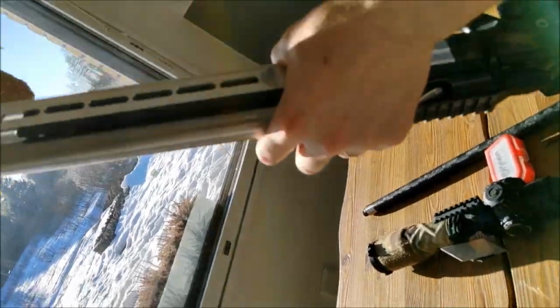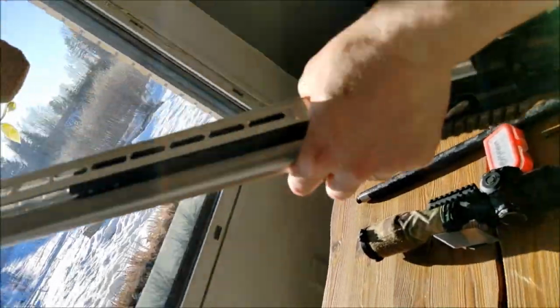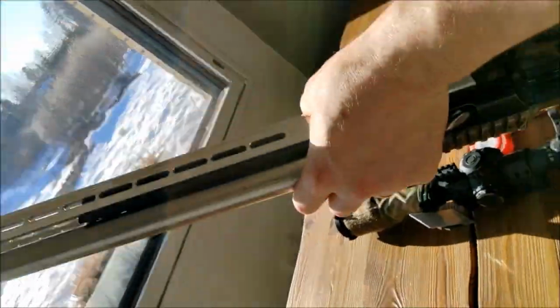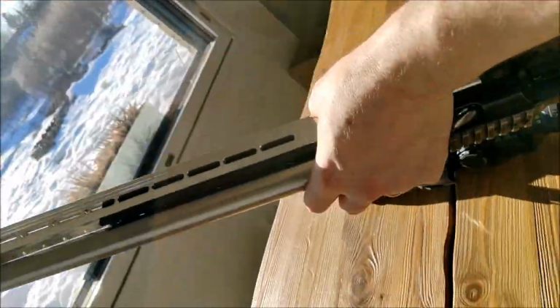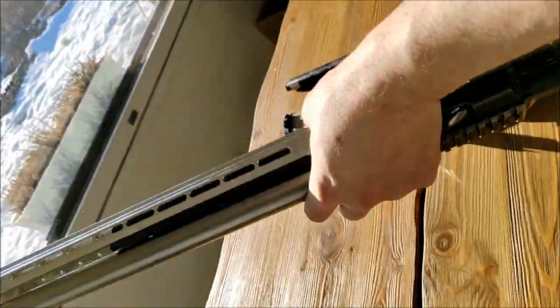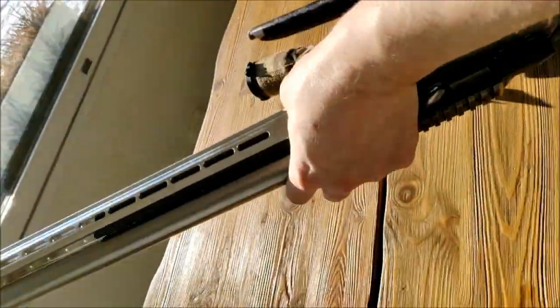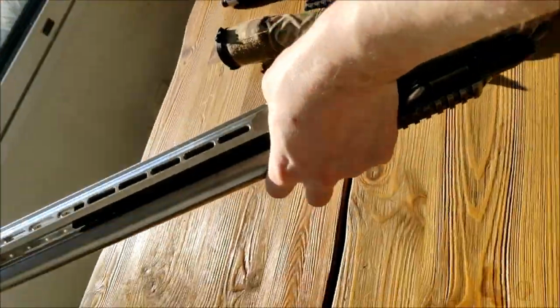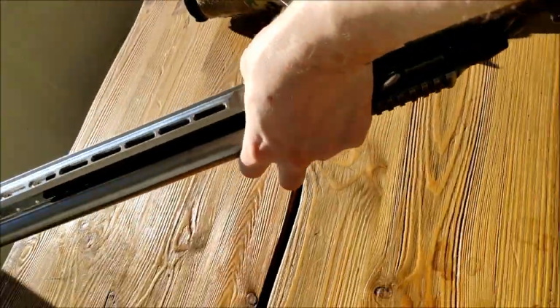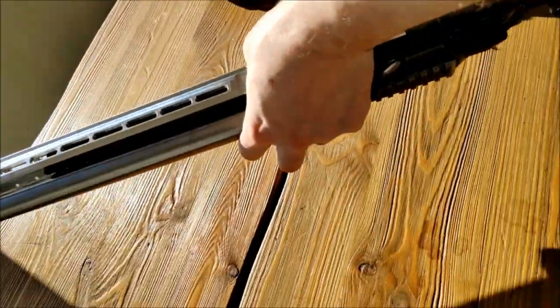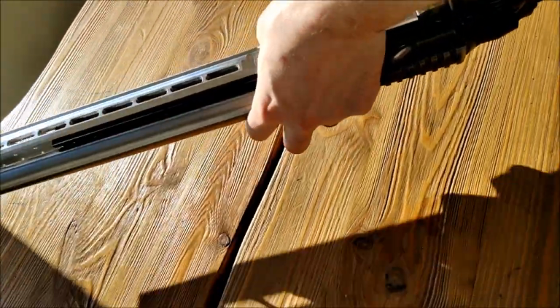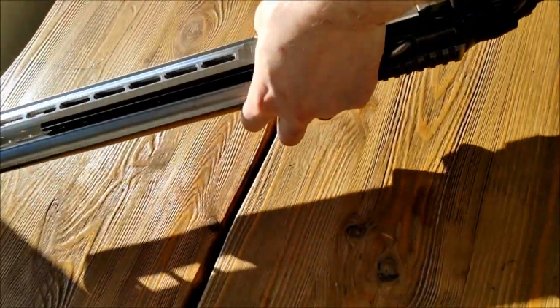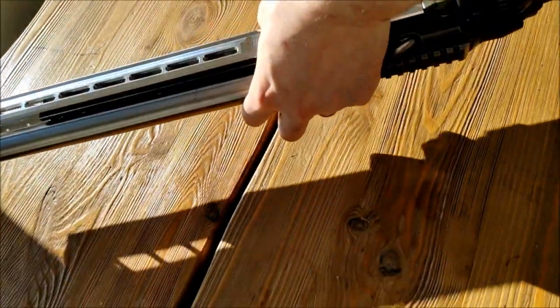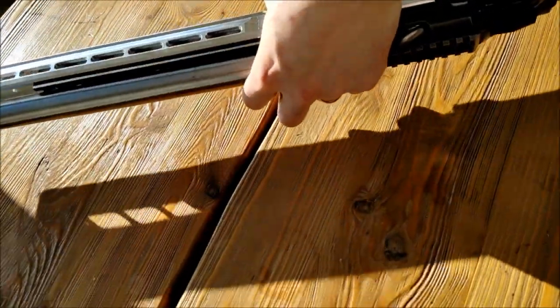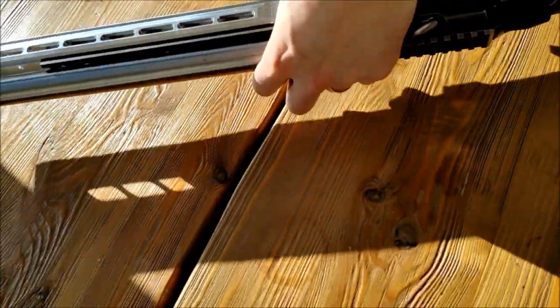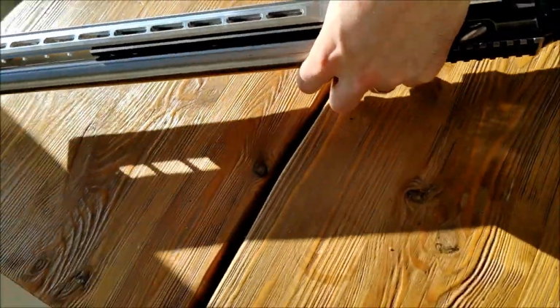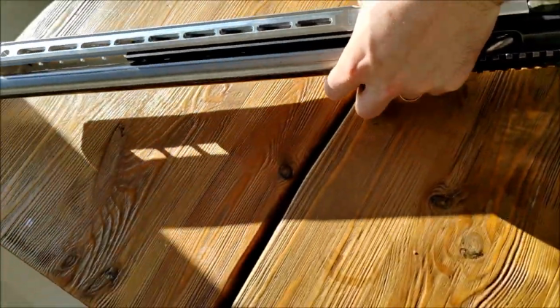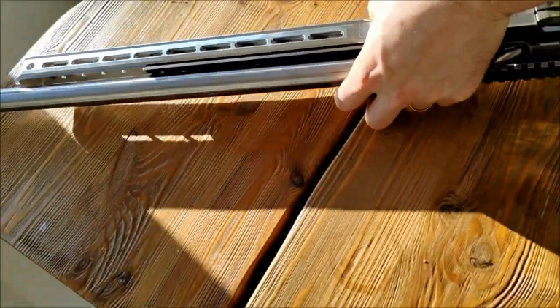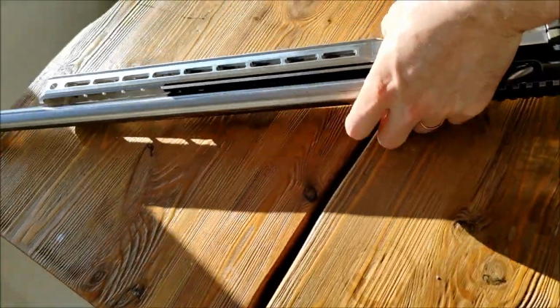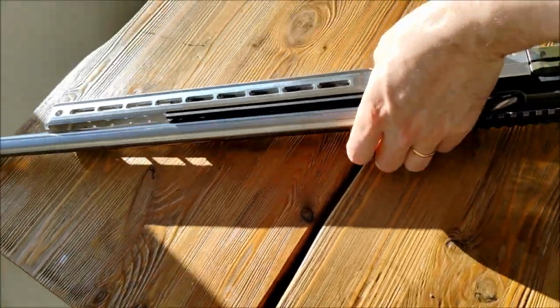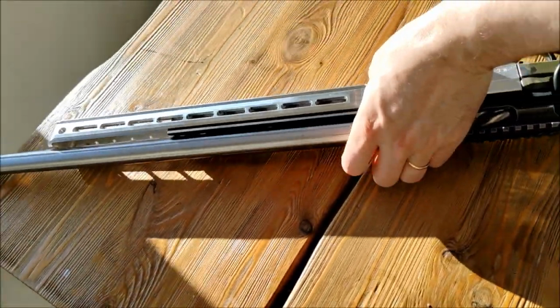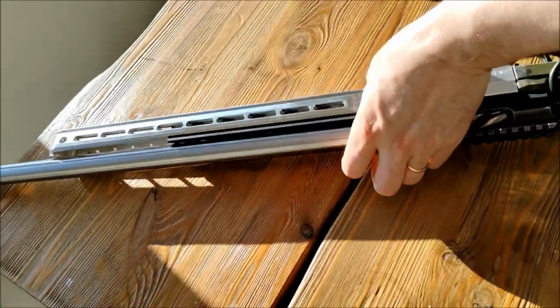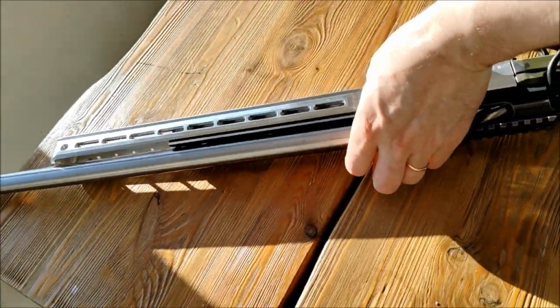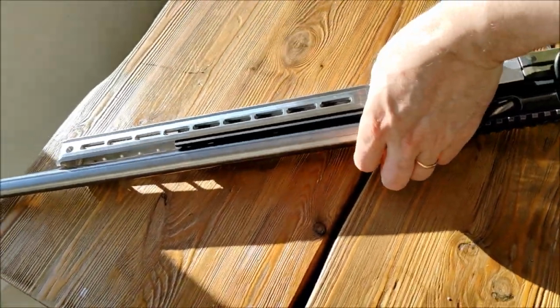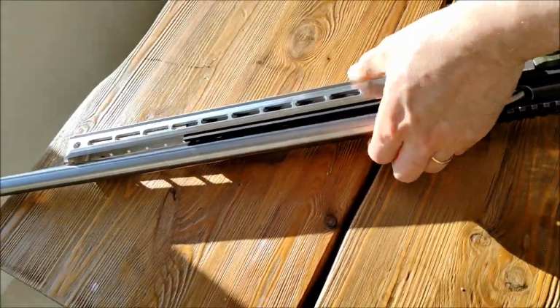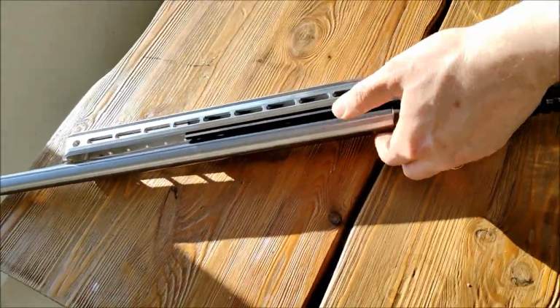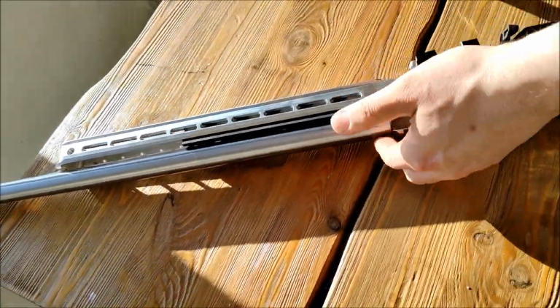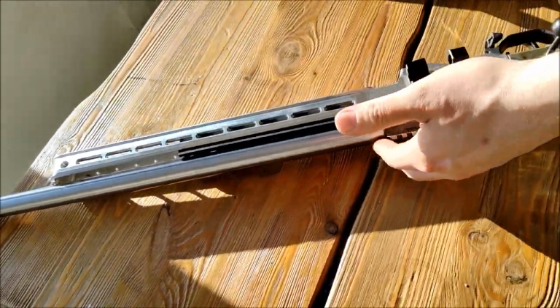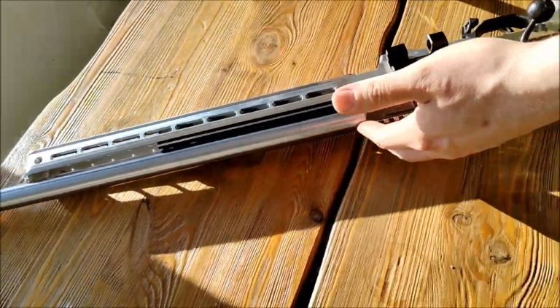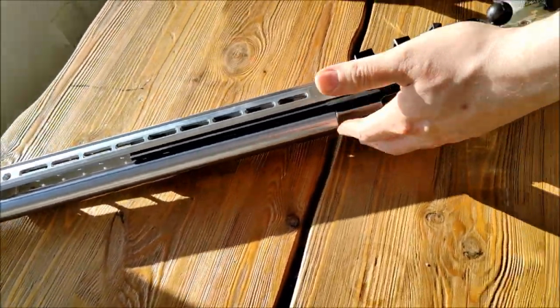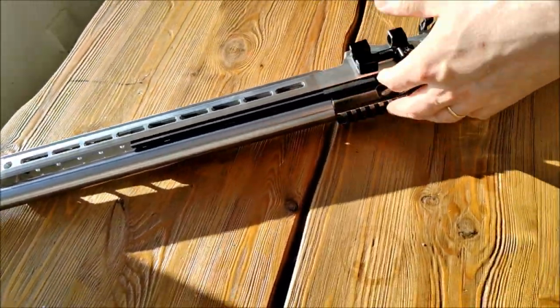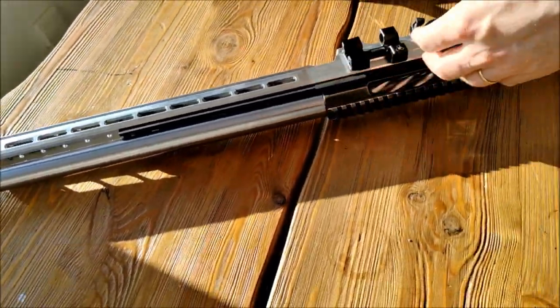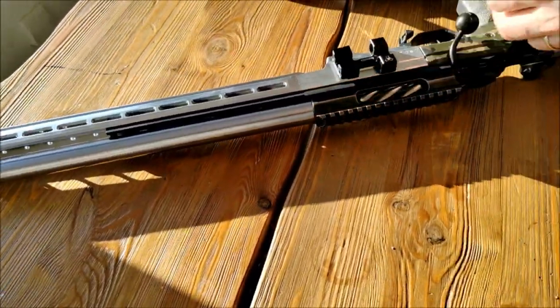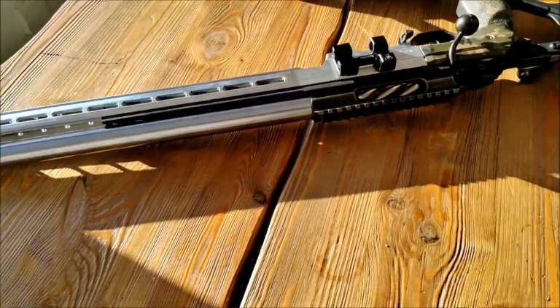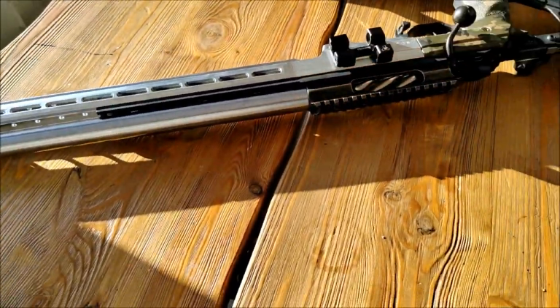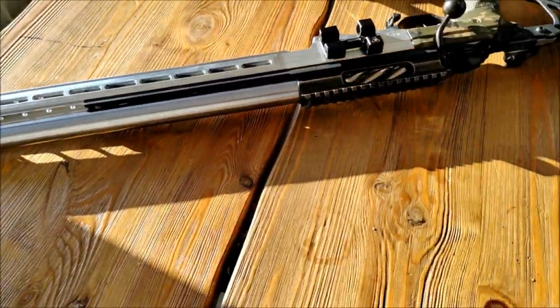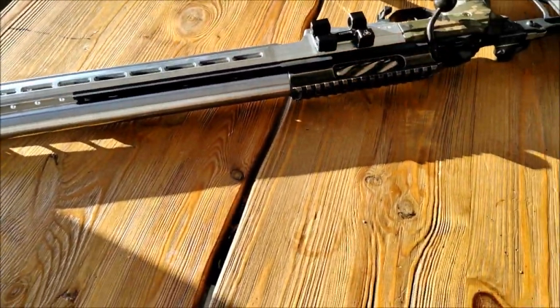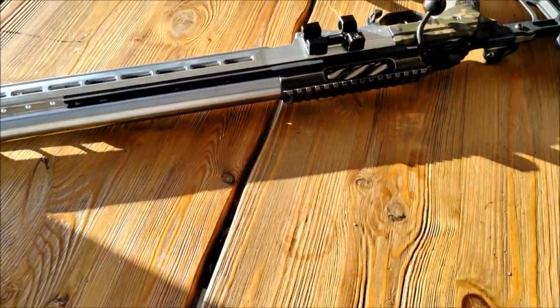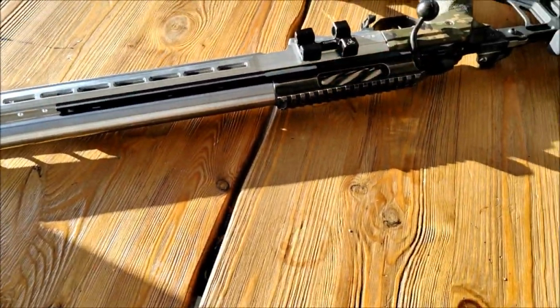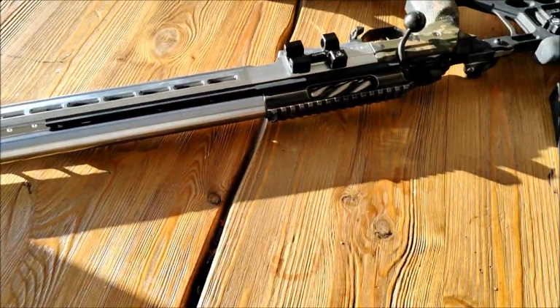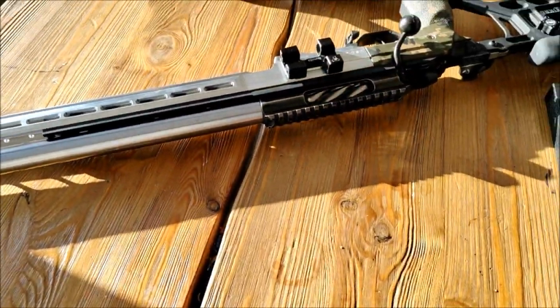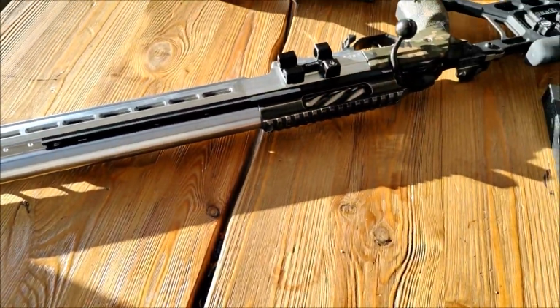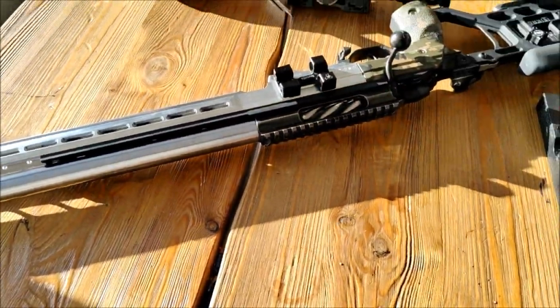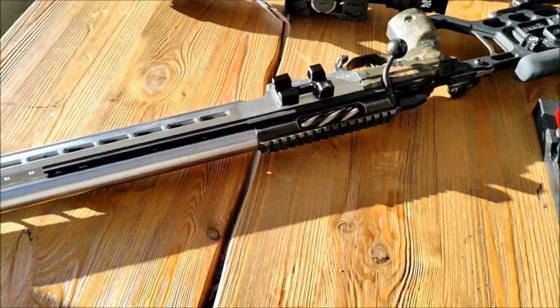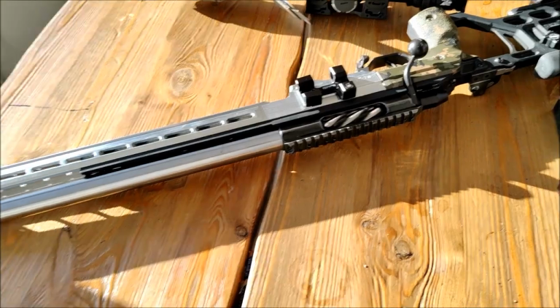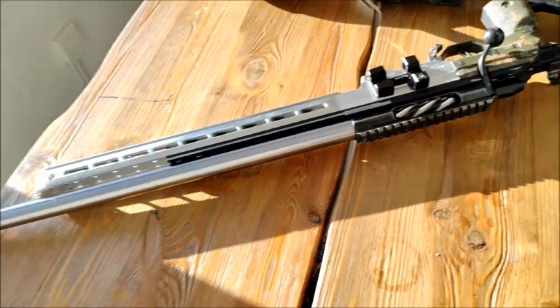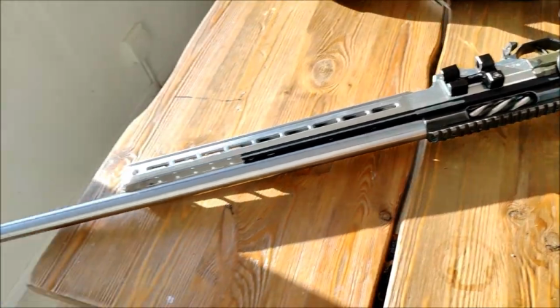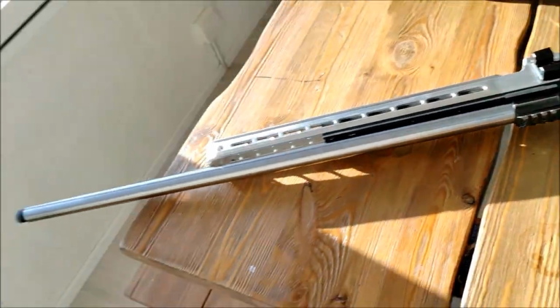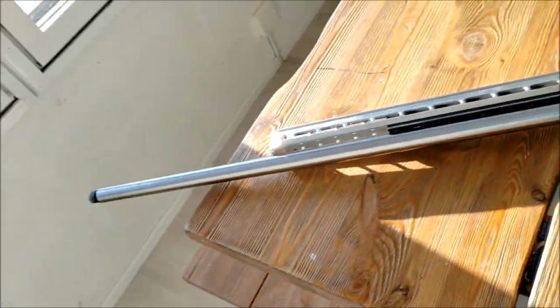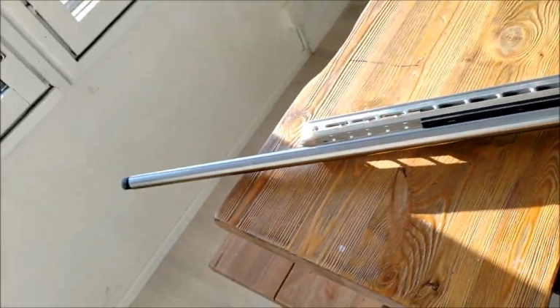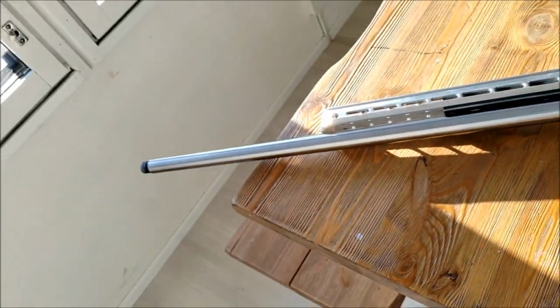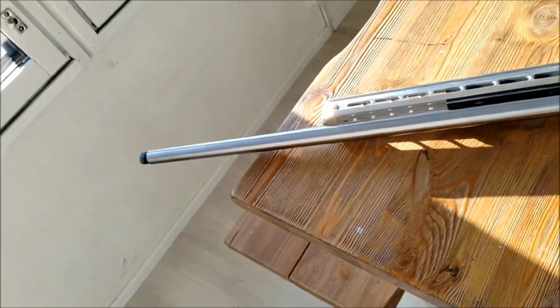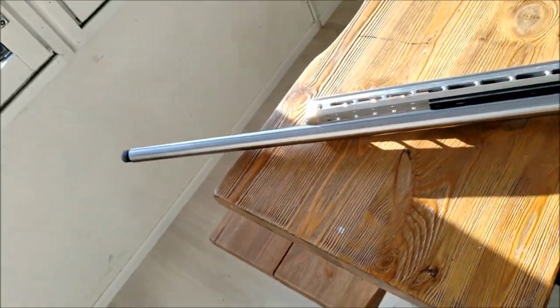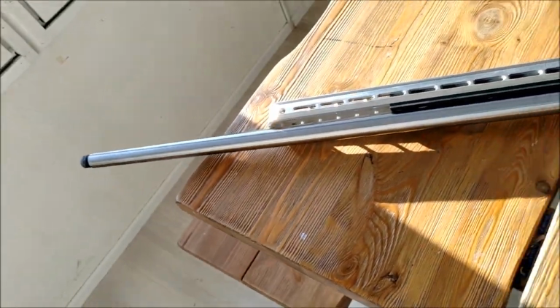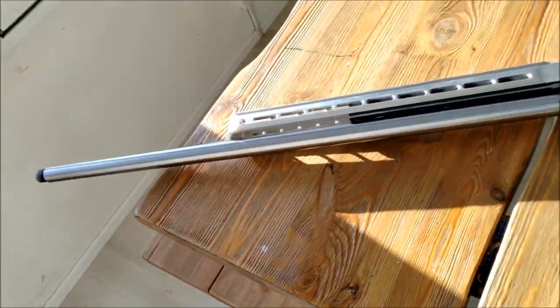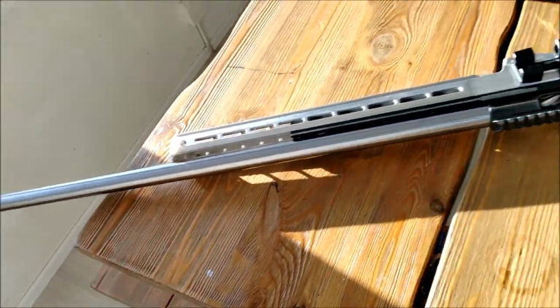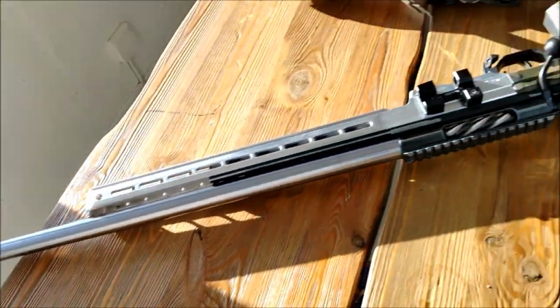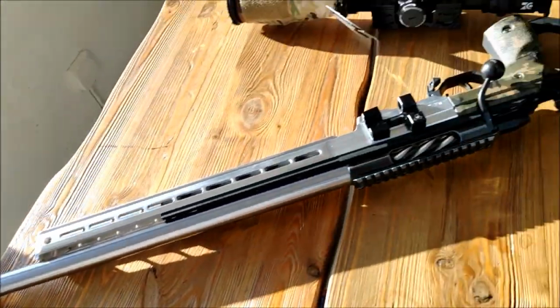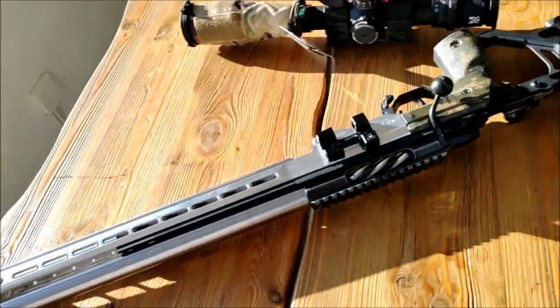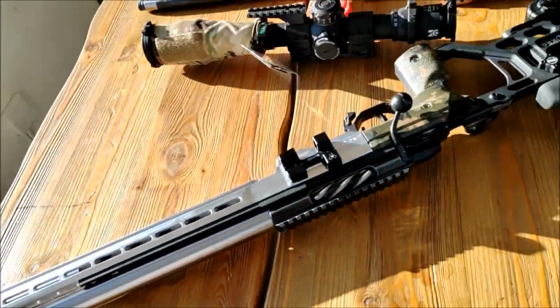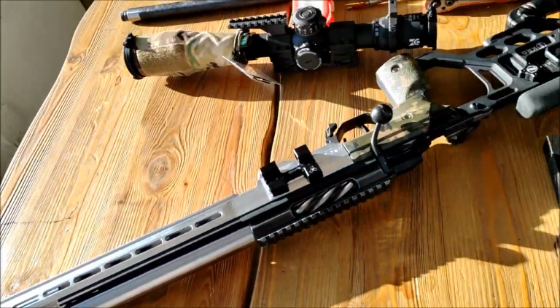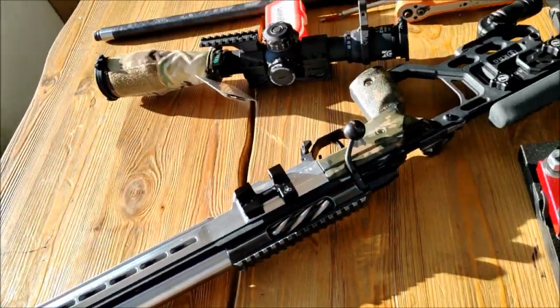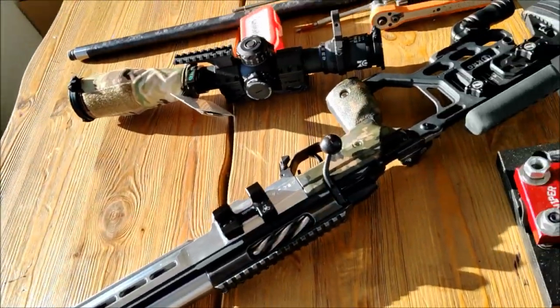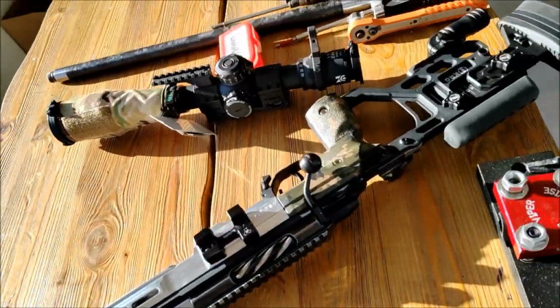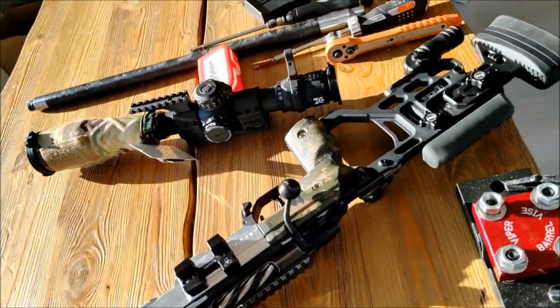There we have a barrel swap done. It did not take many minutes.